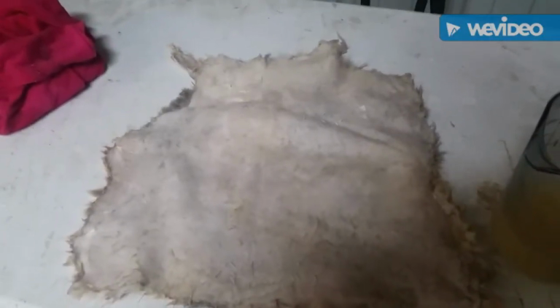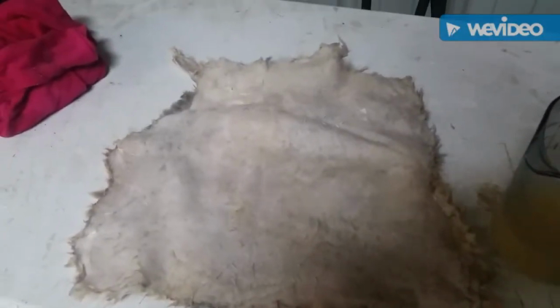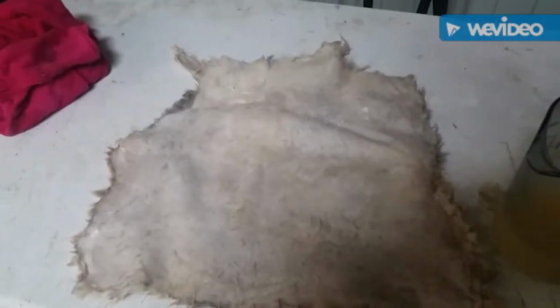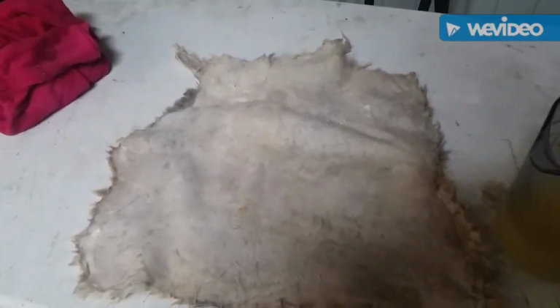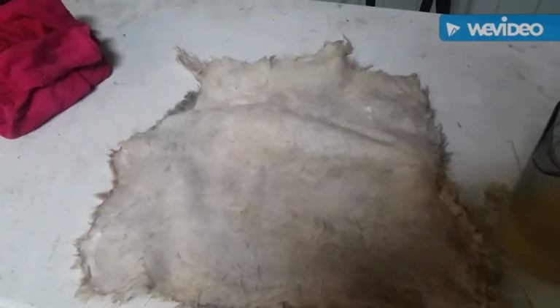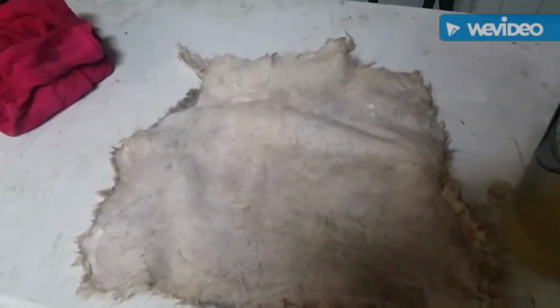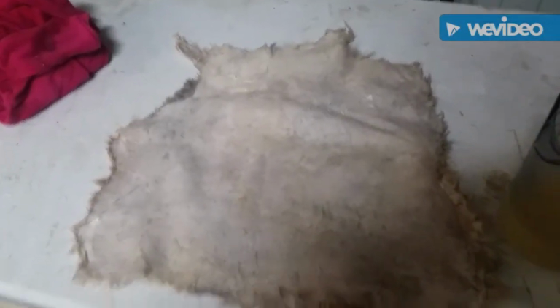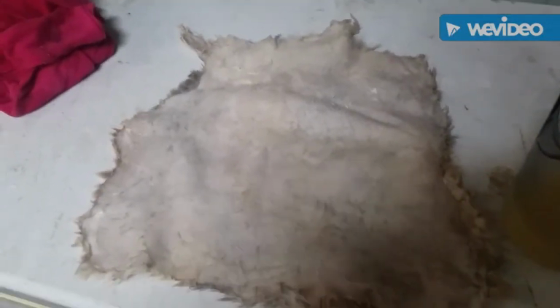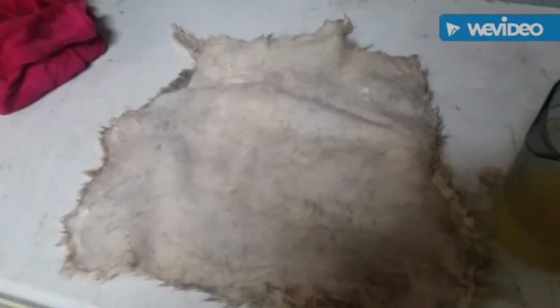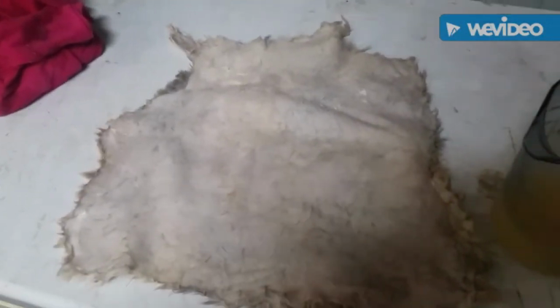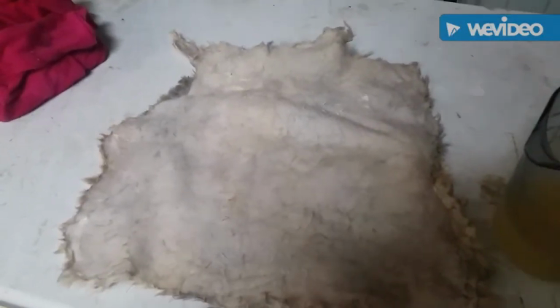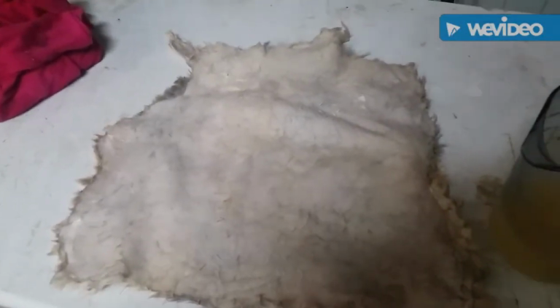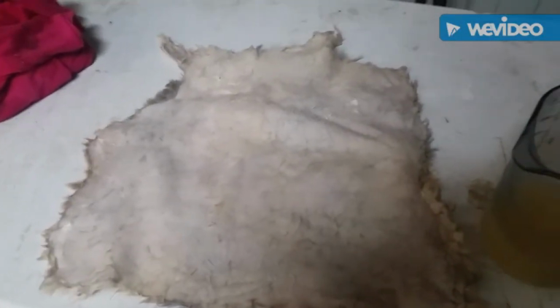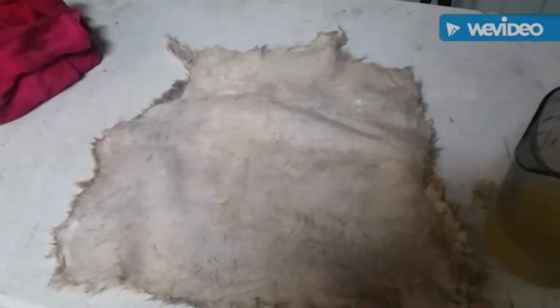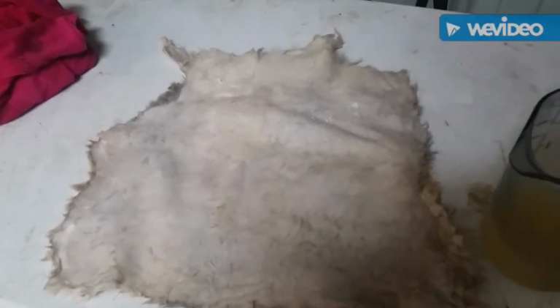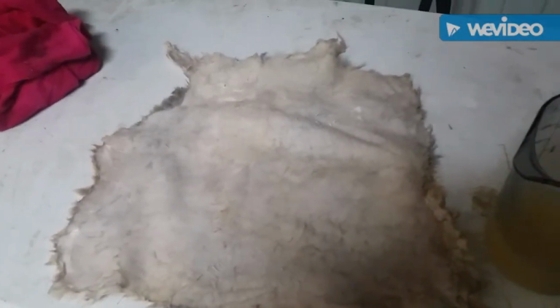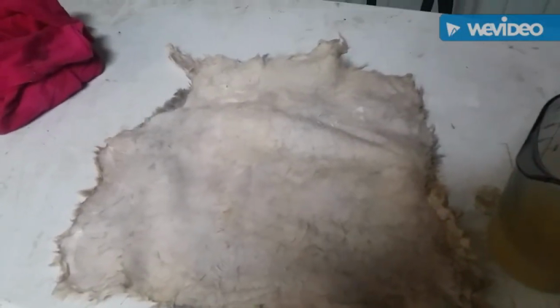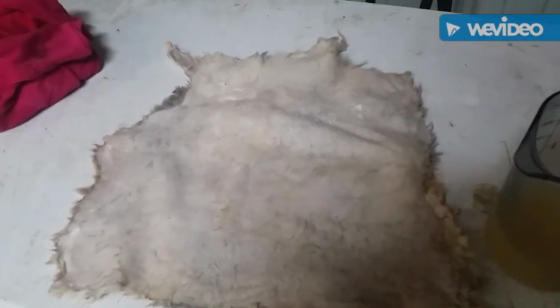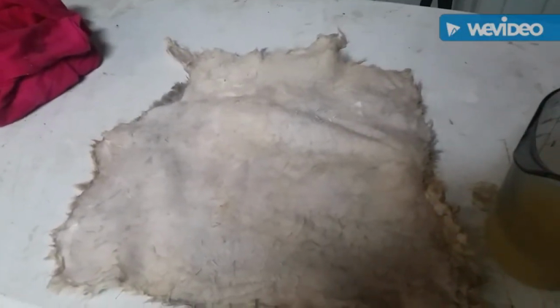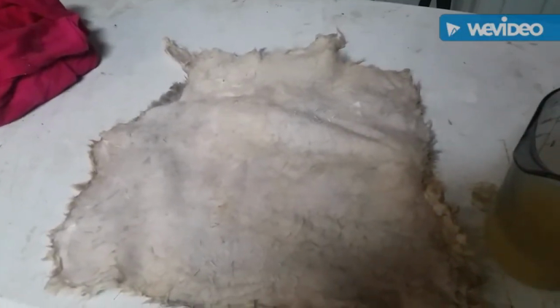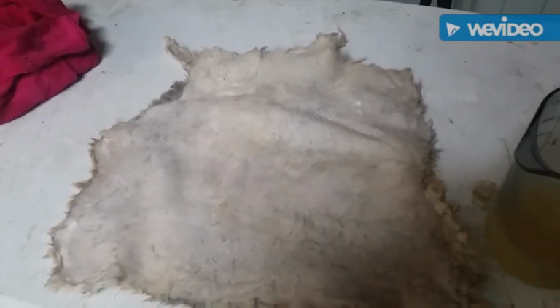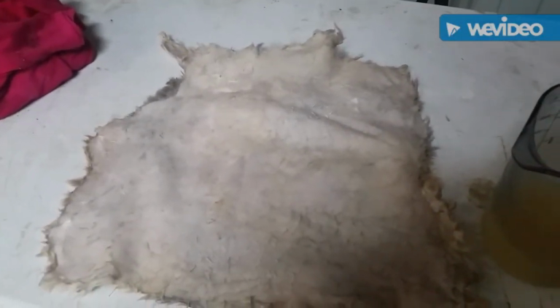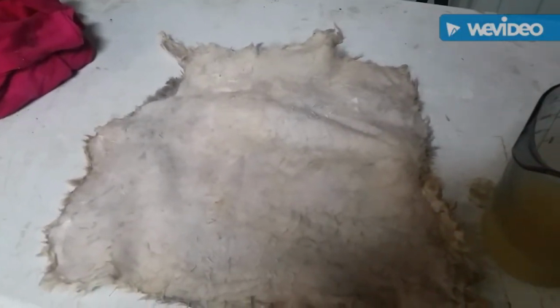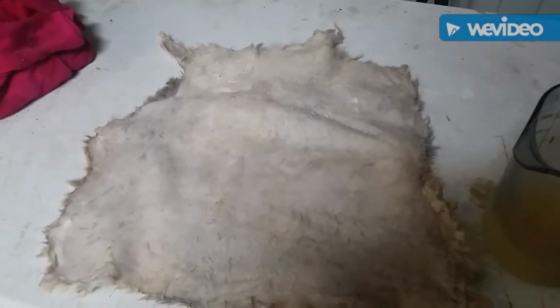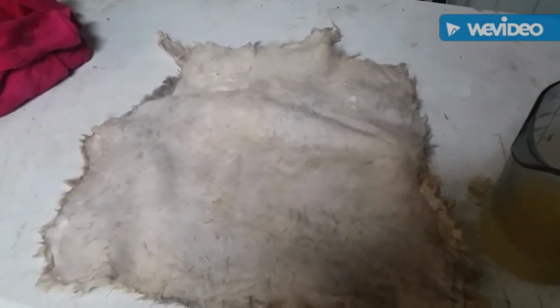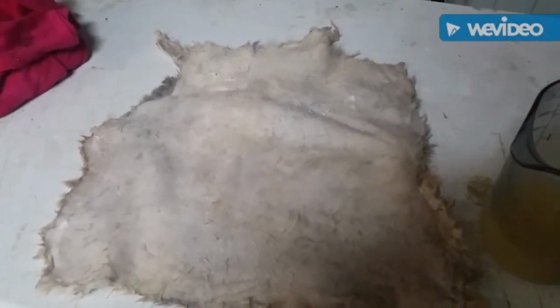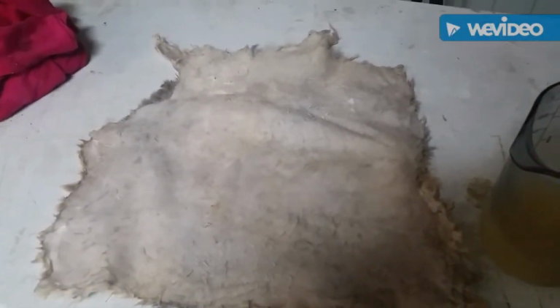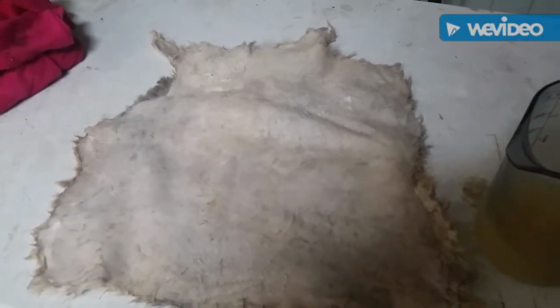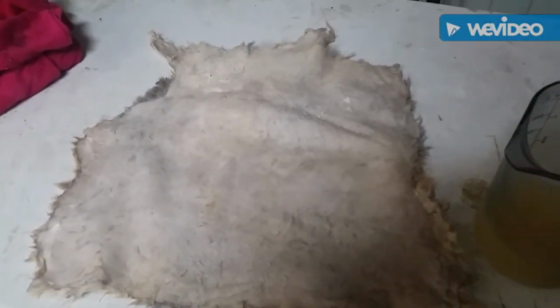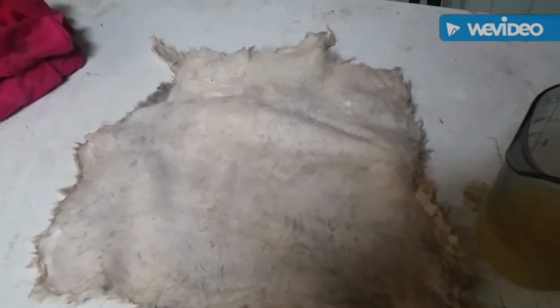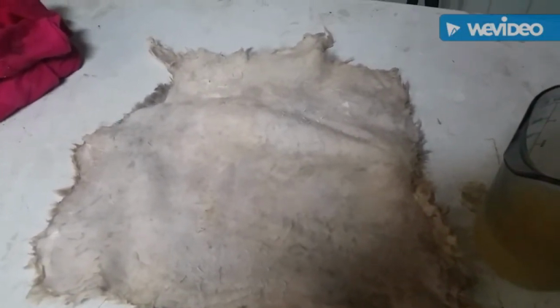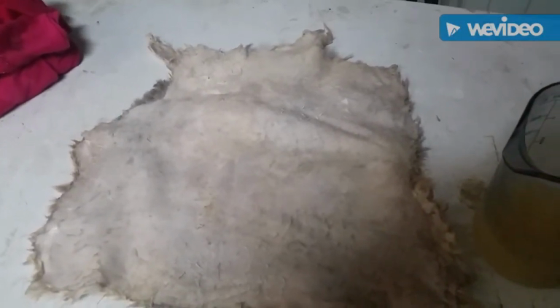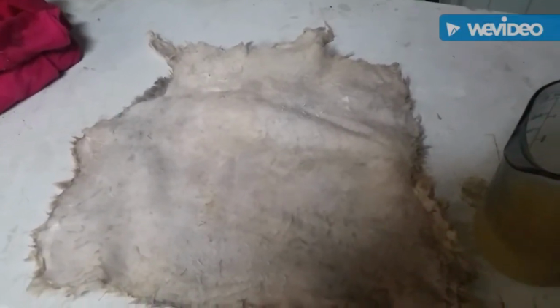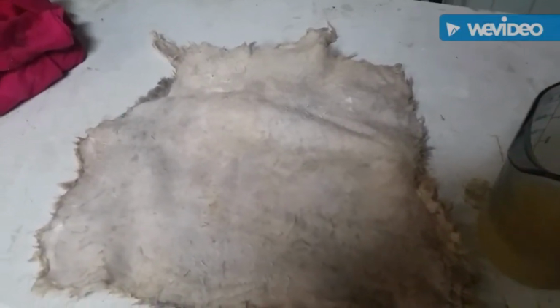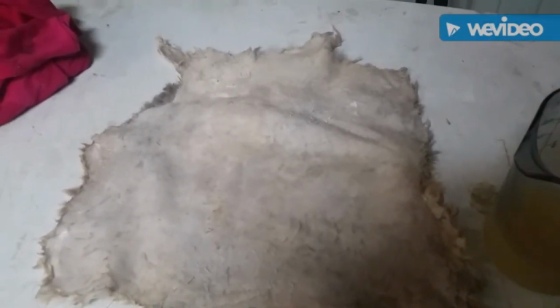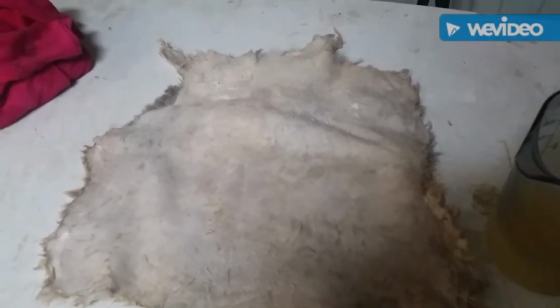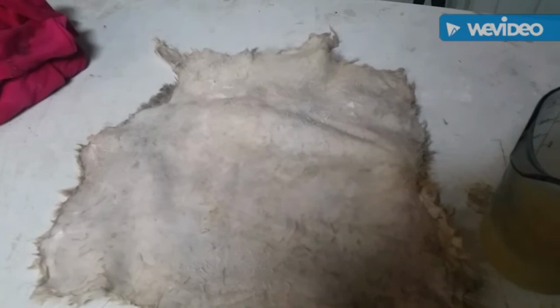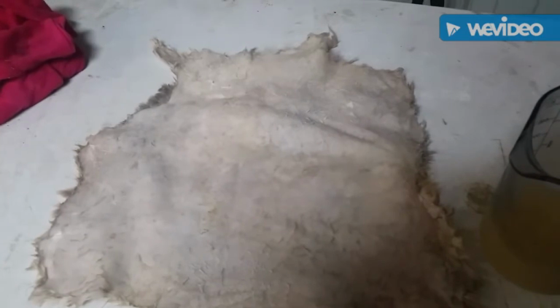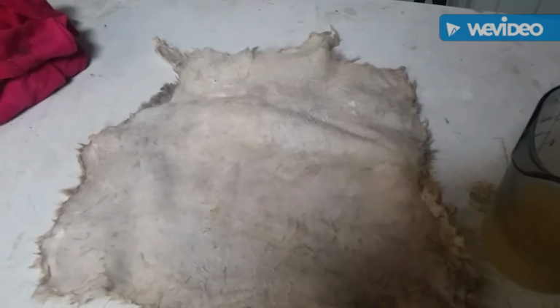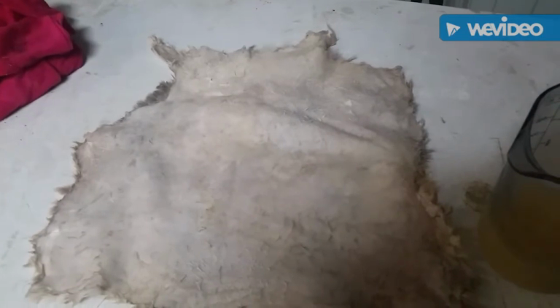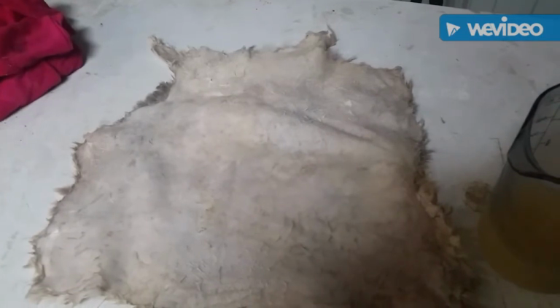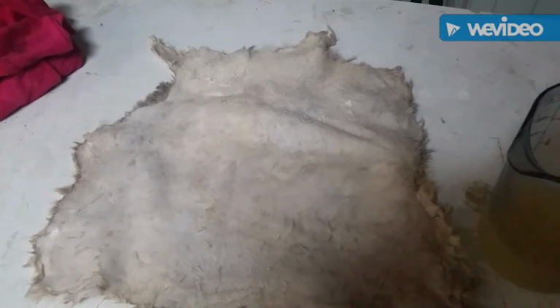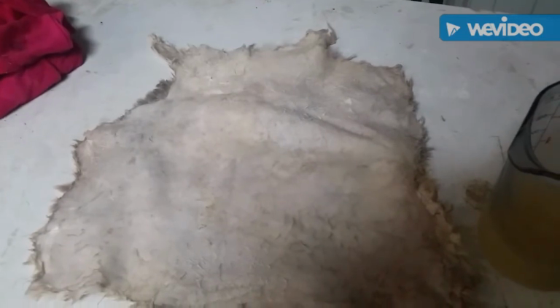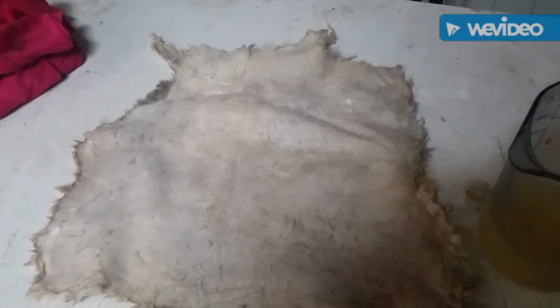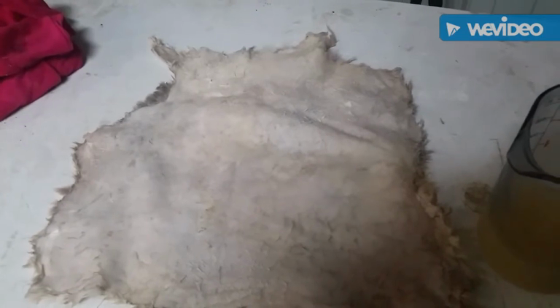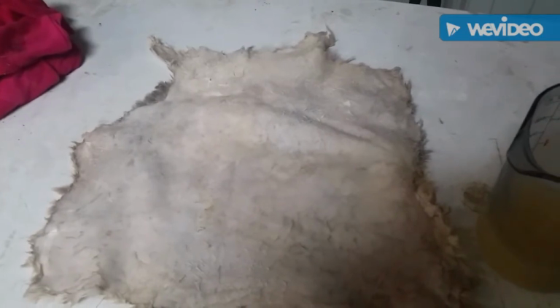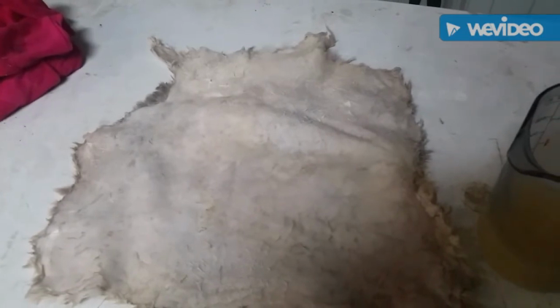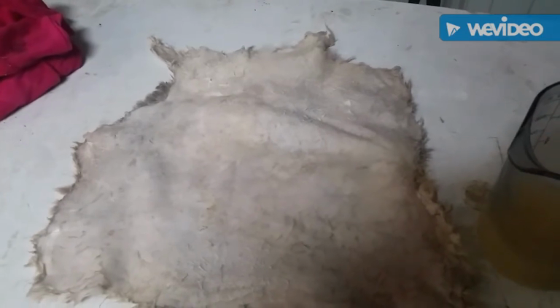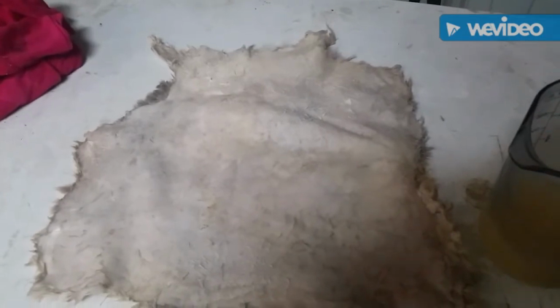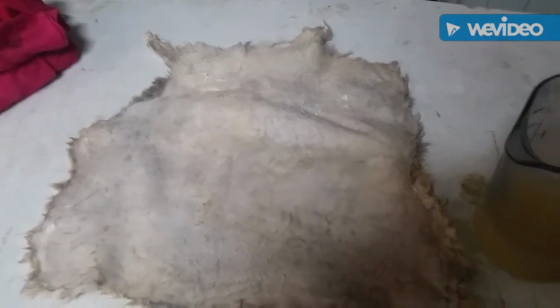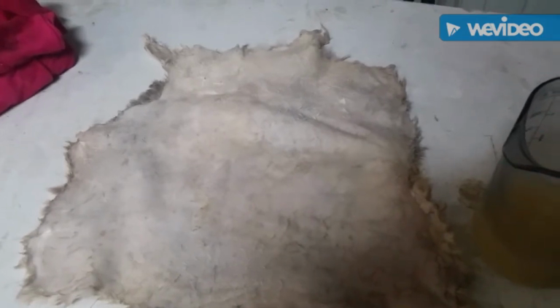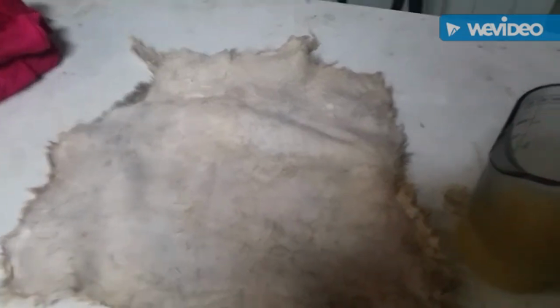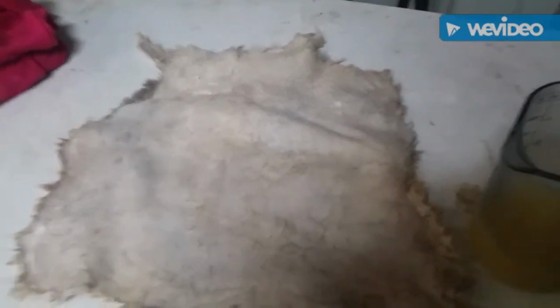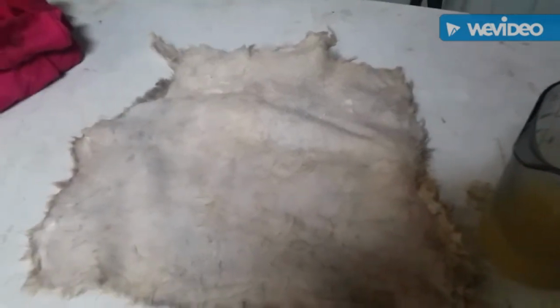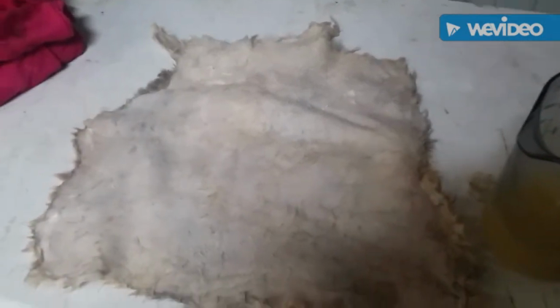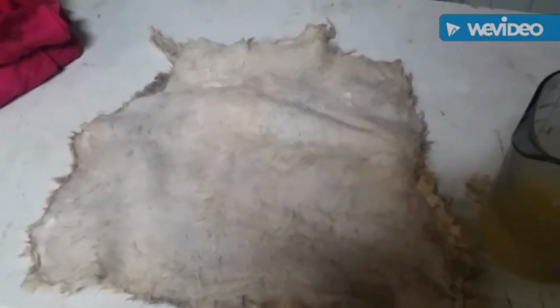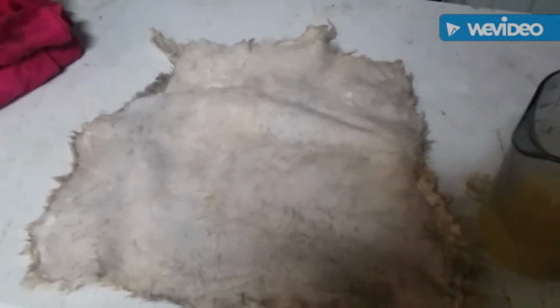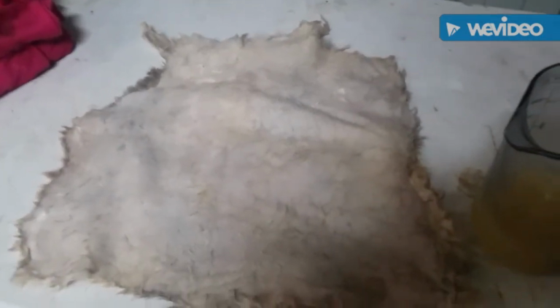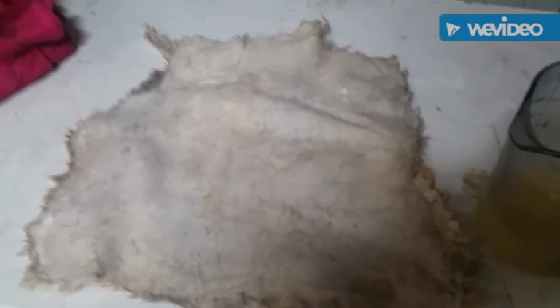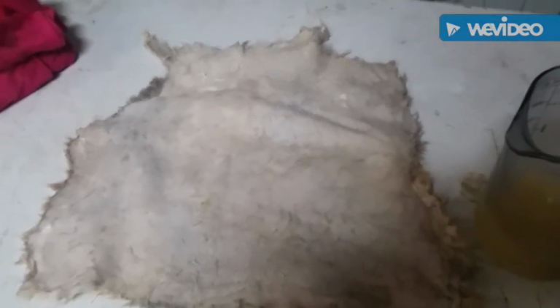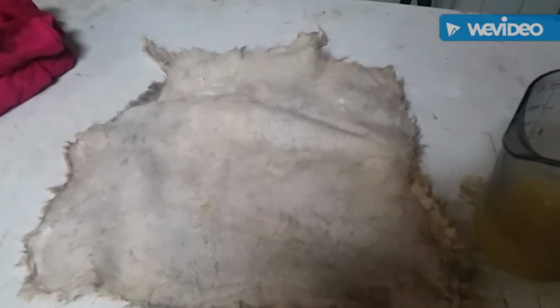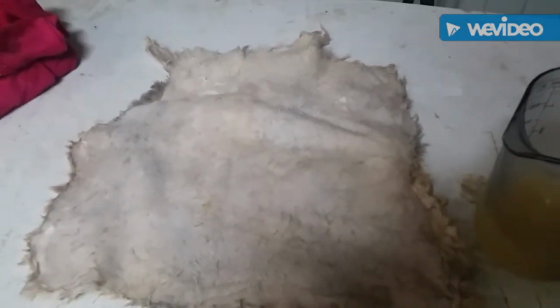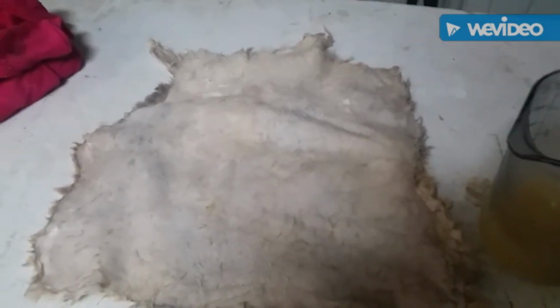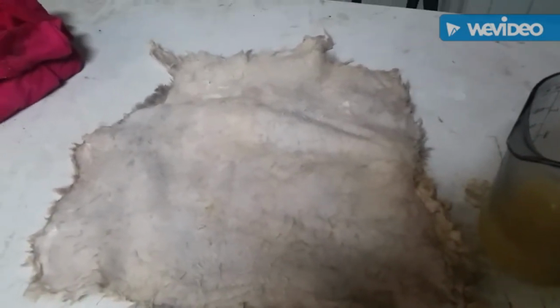Hi guys and welcome to the Fishin' Huntin' and Farming Show. Today is part 2 of 3 of Tanning a Rabbit Hide.